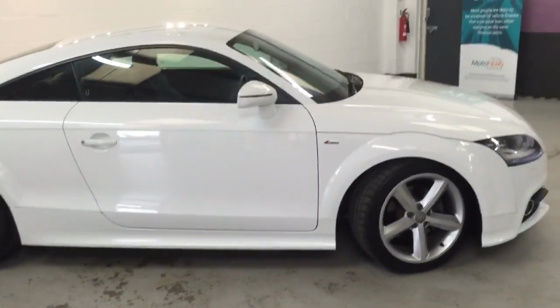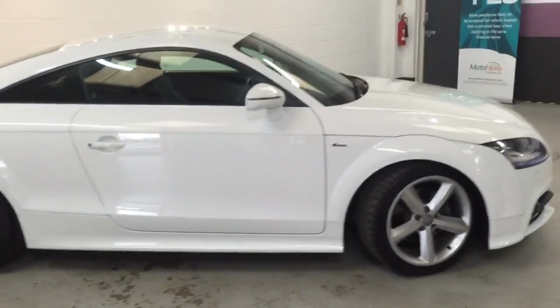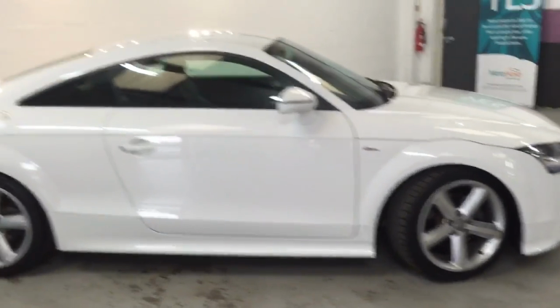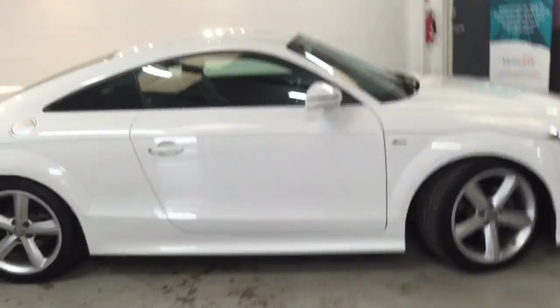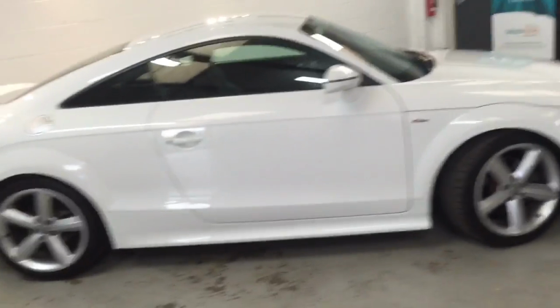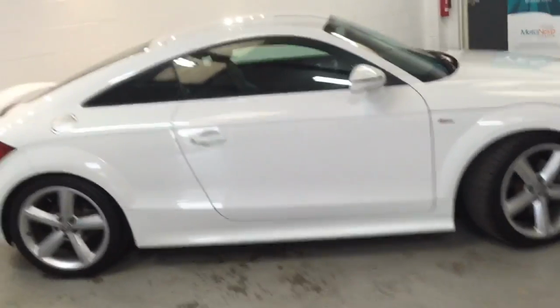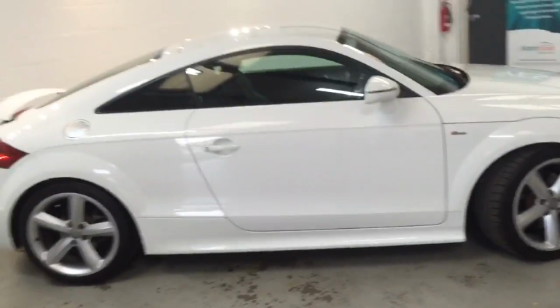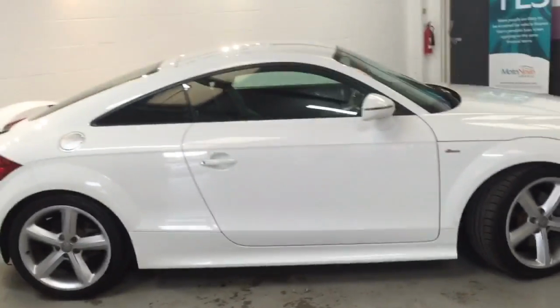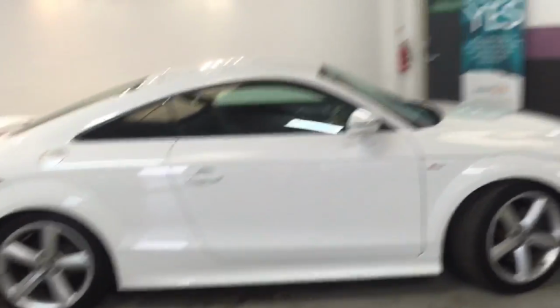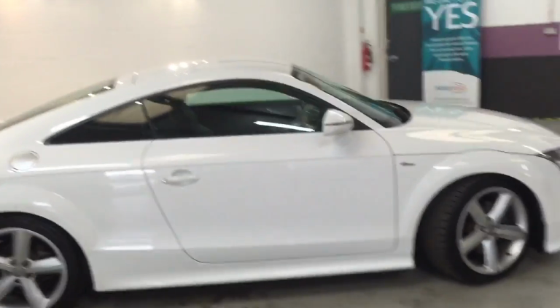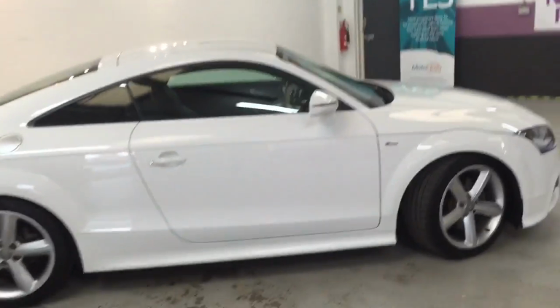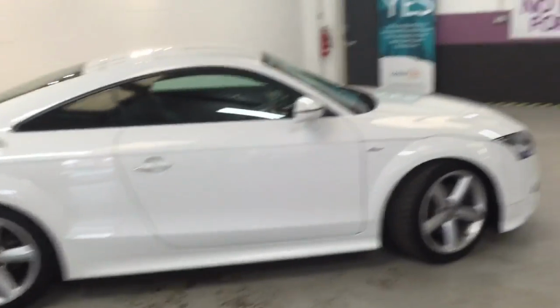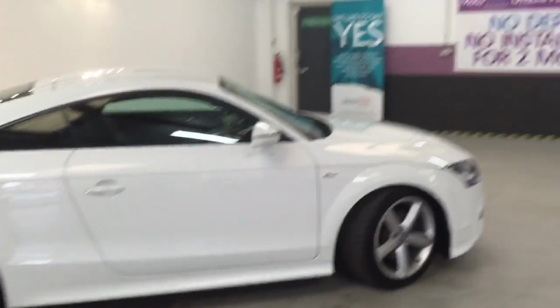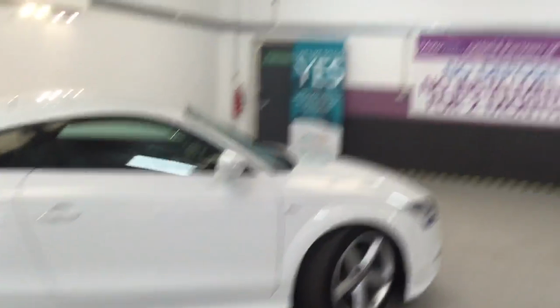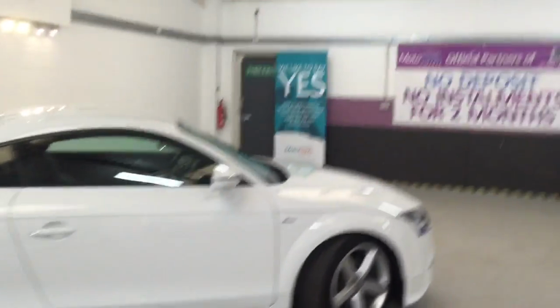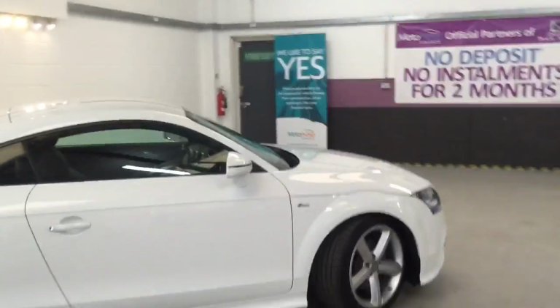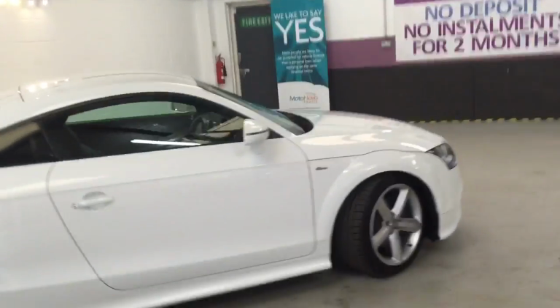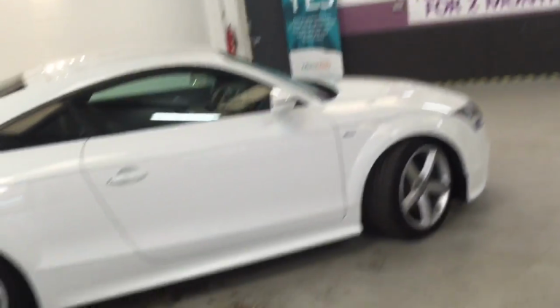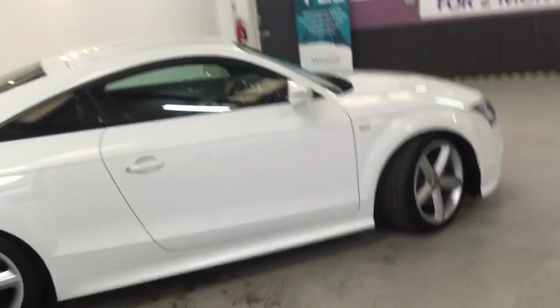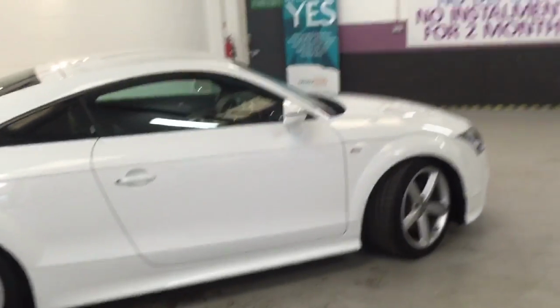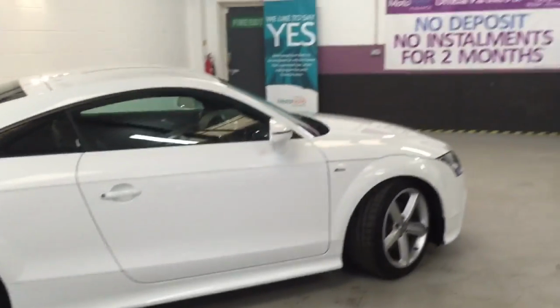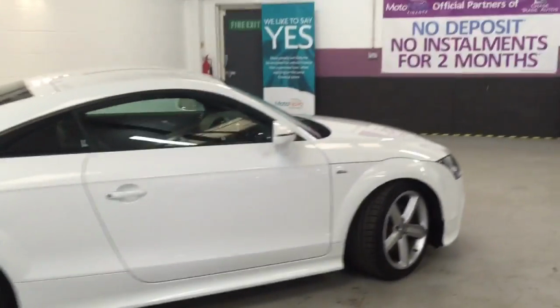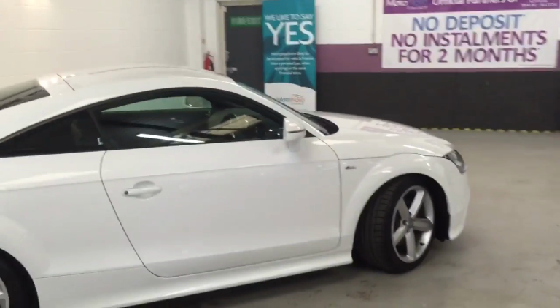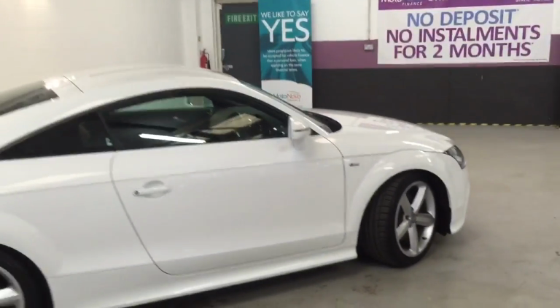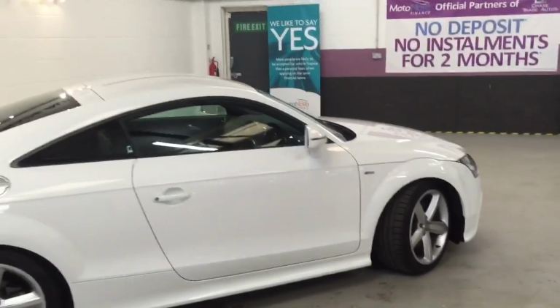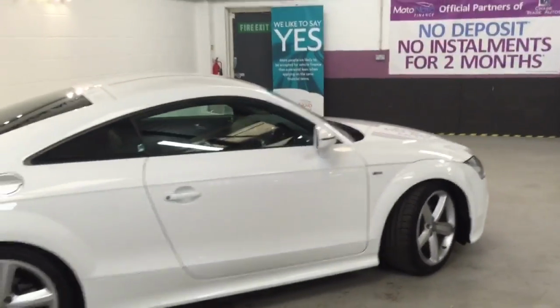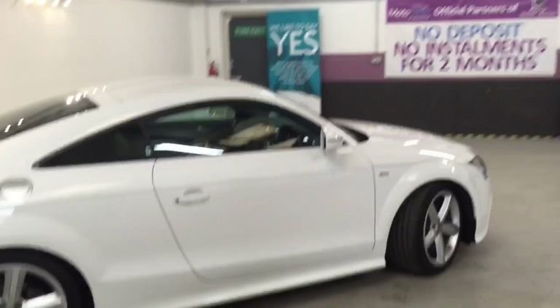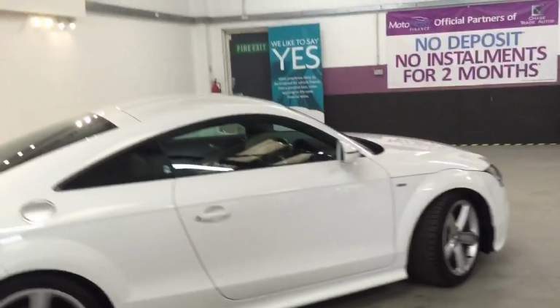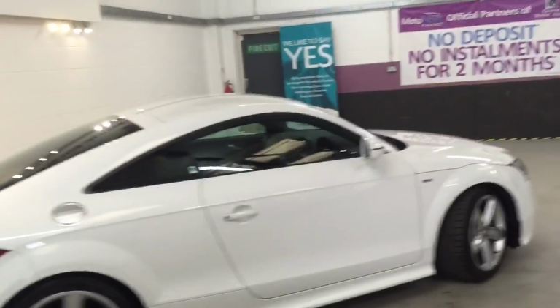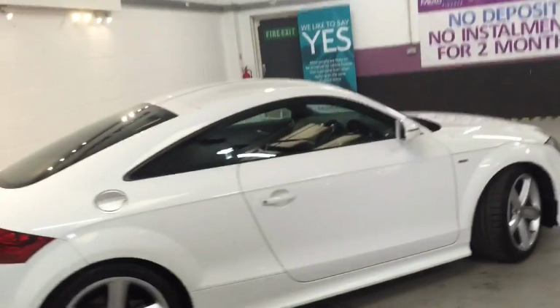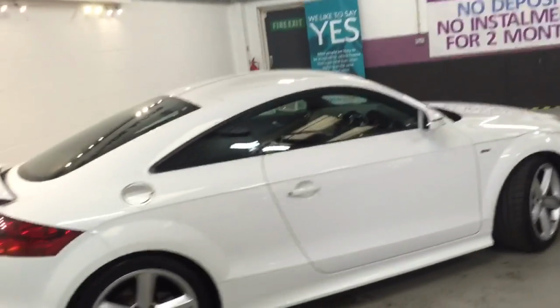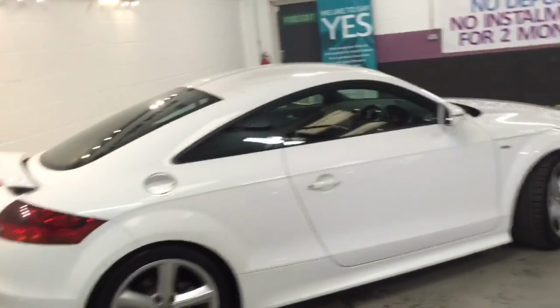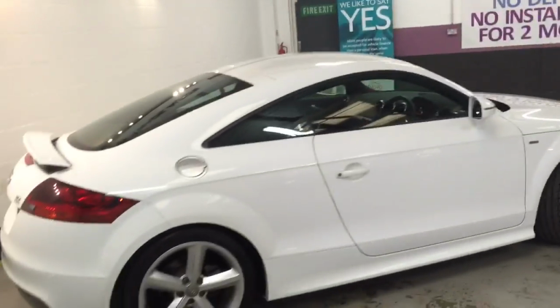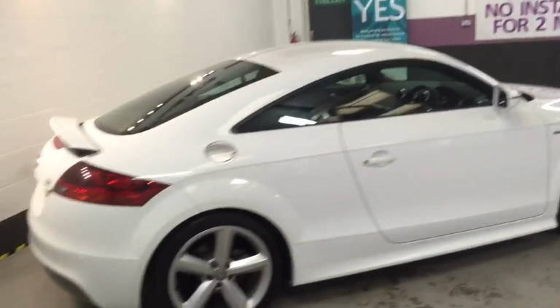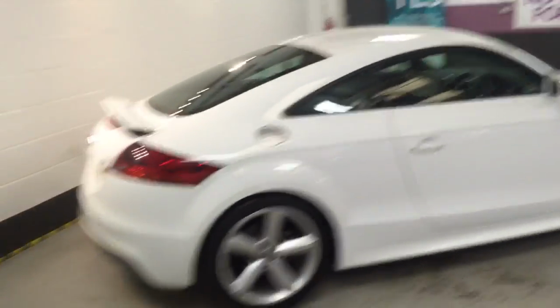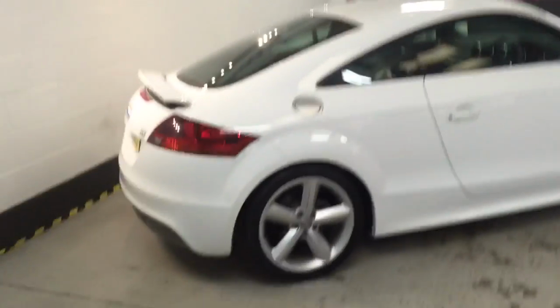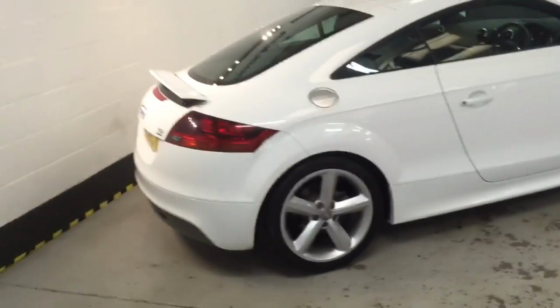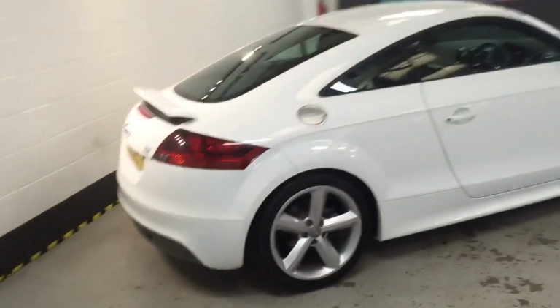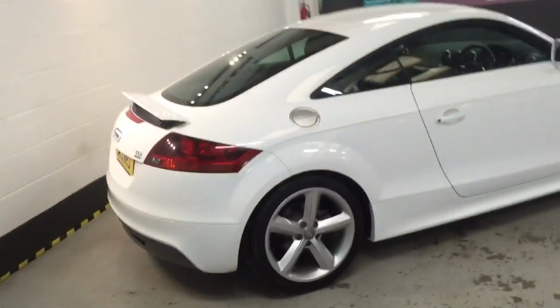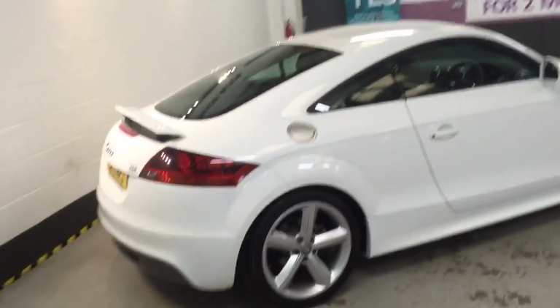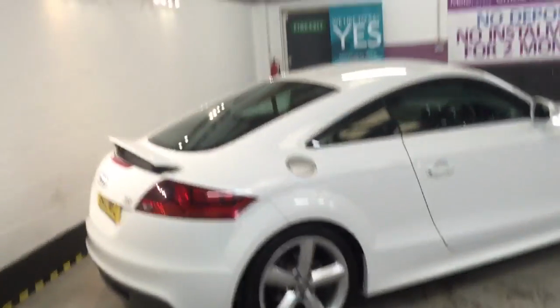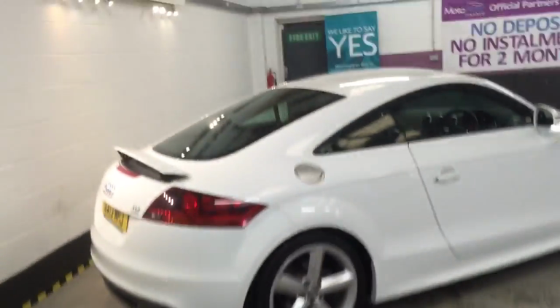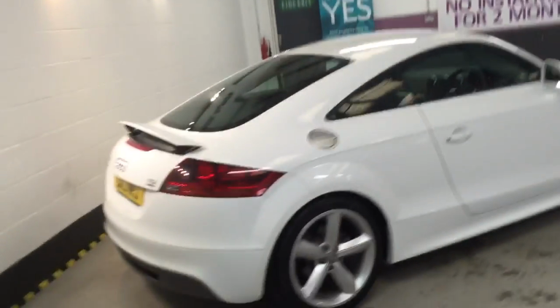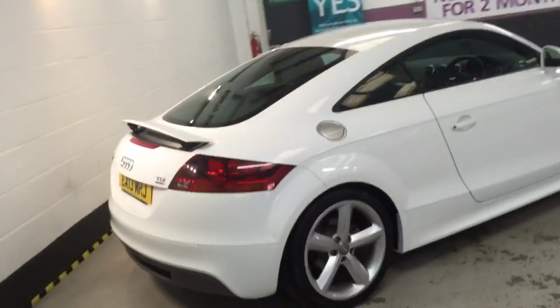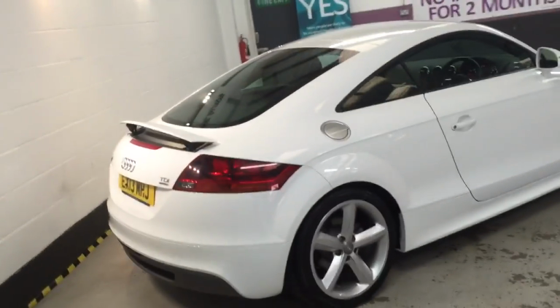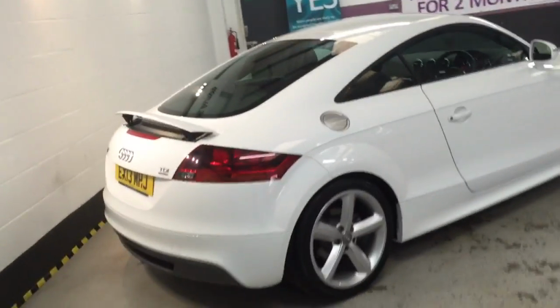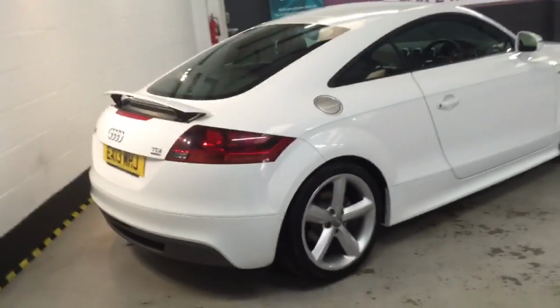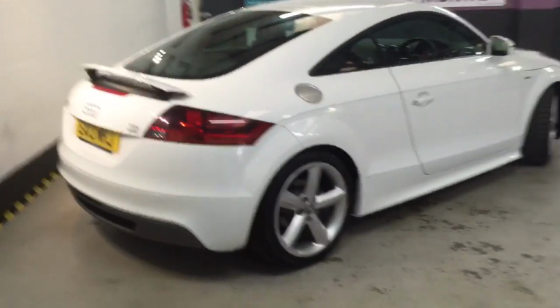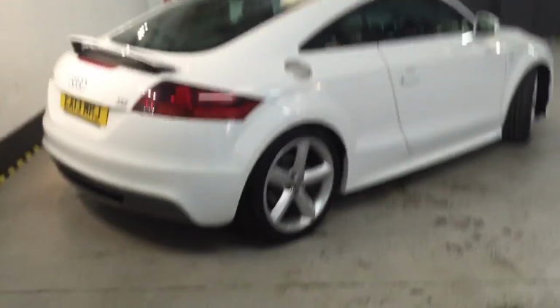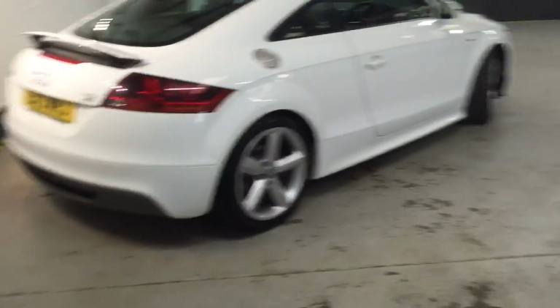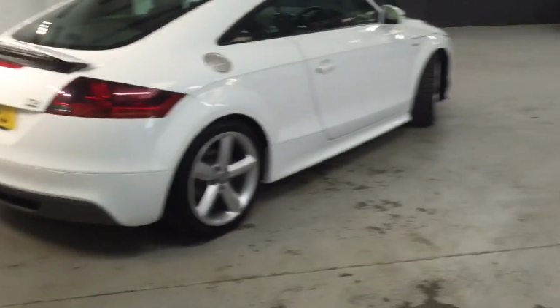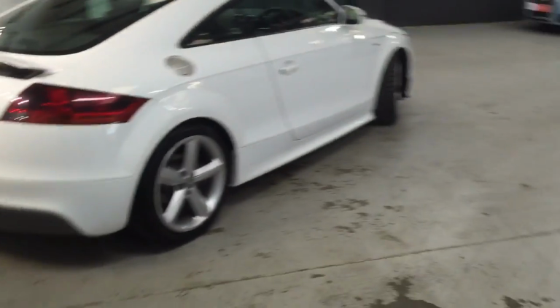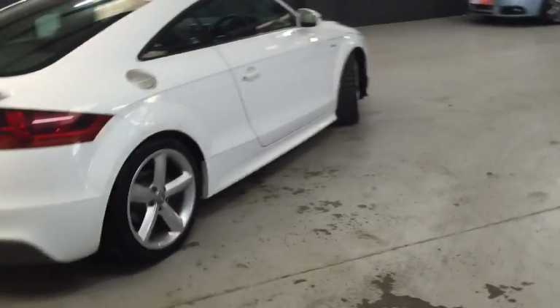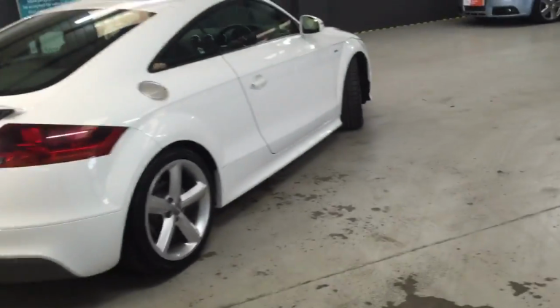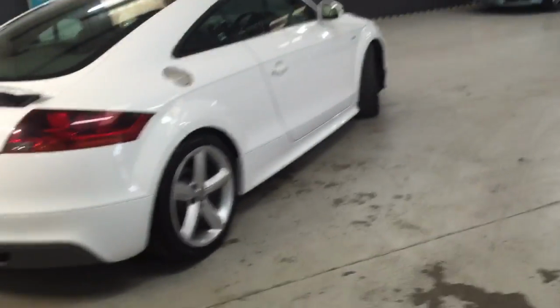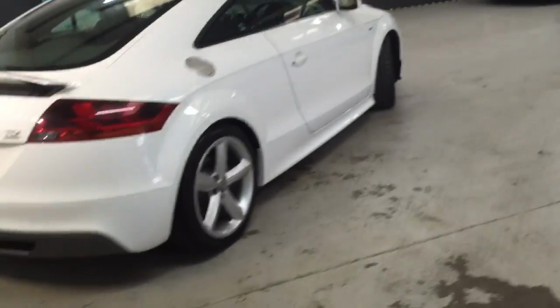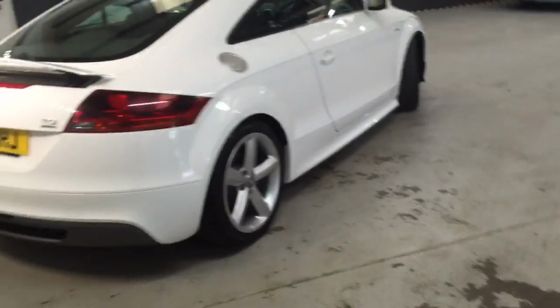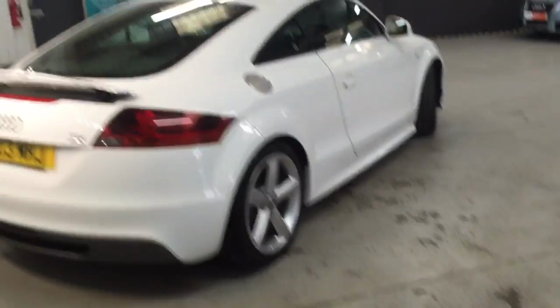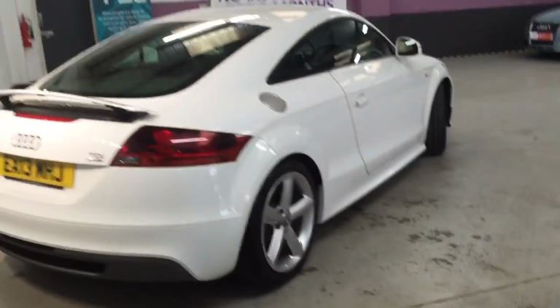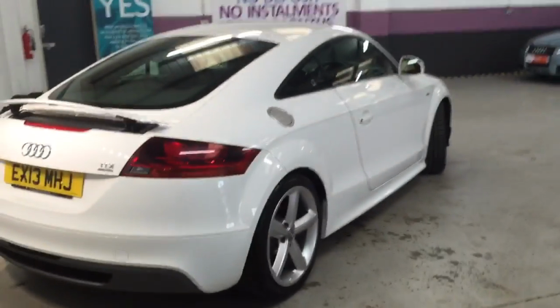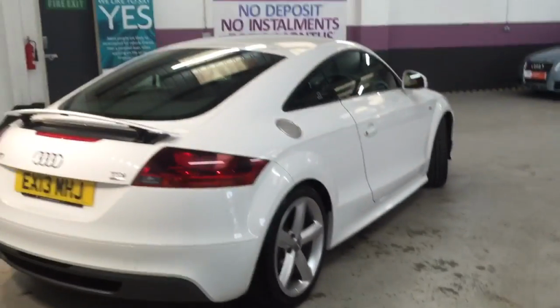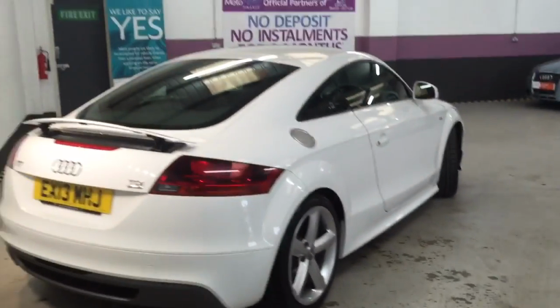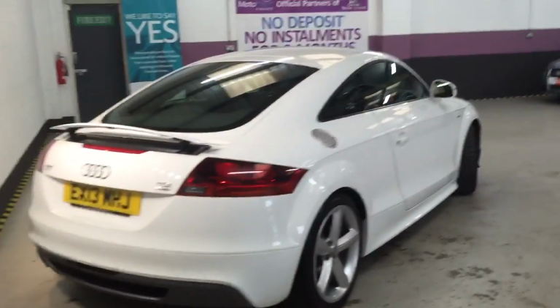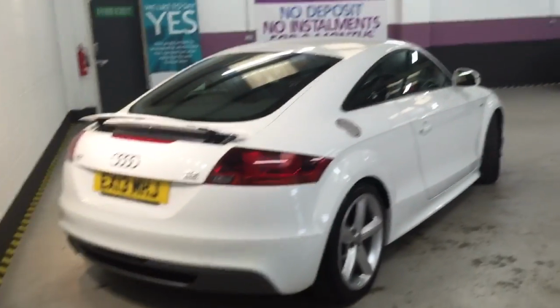Grey tyres front and back, and the car is well prepared. This is the S Line version as well — as you can see it's got a chunky body kit all the way round.